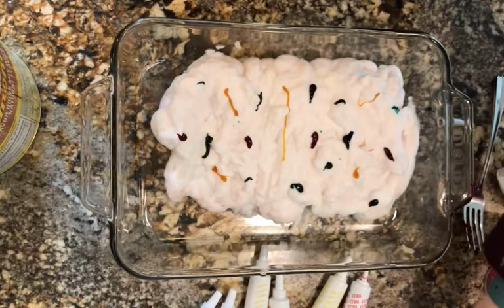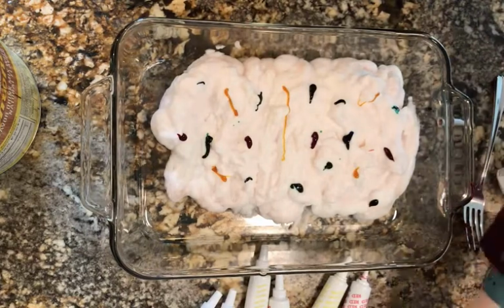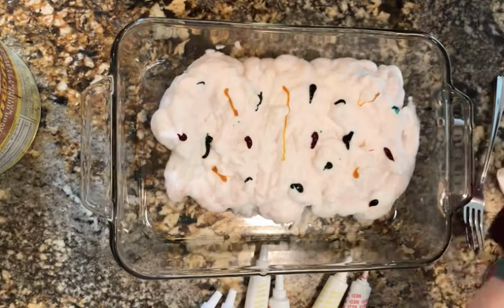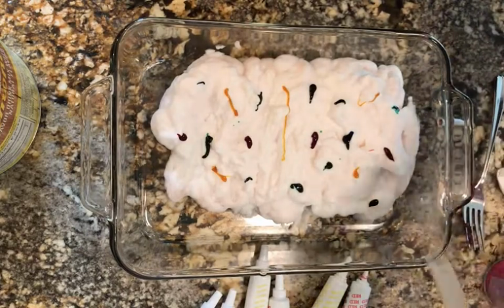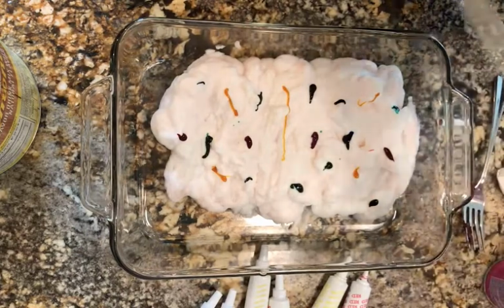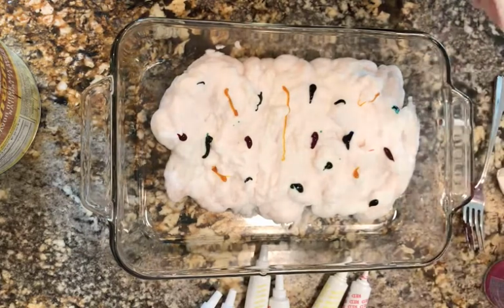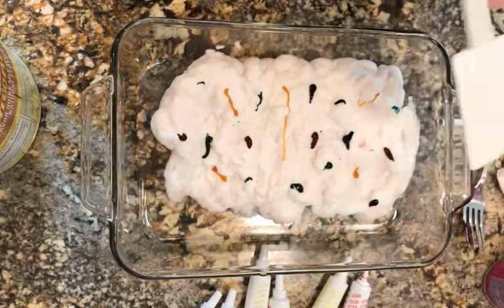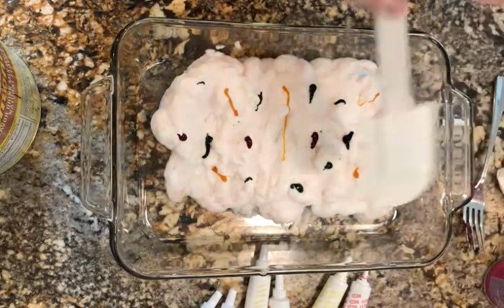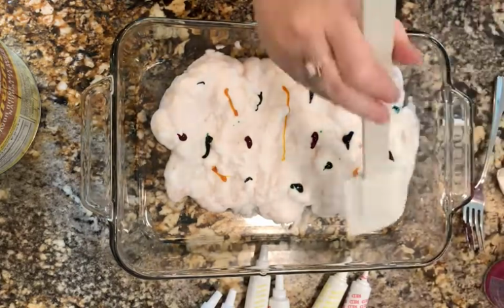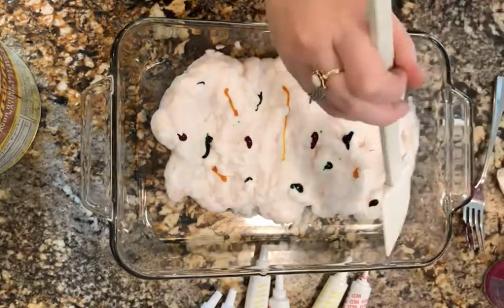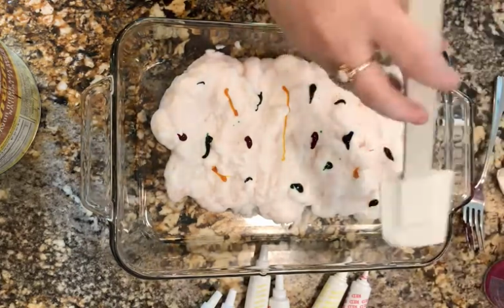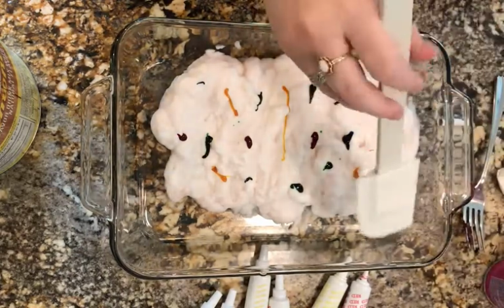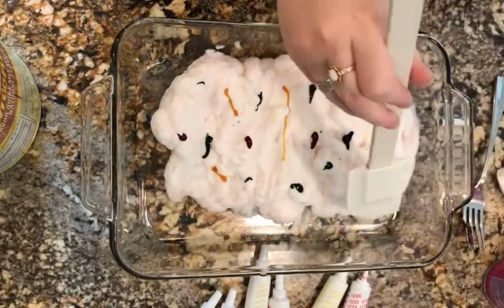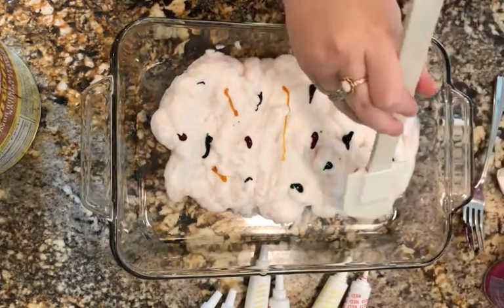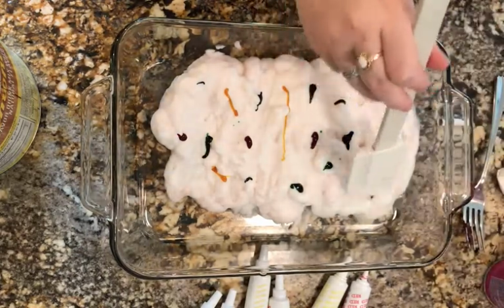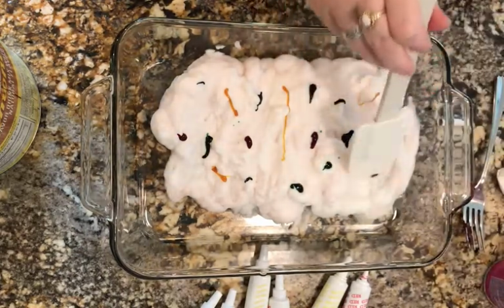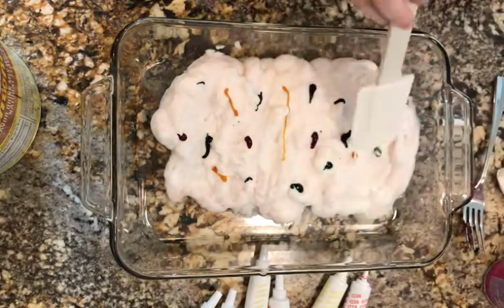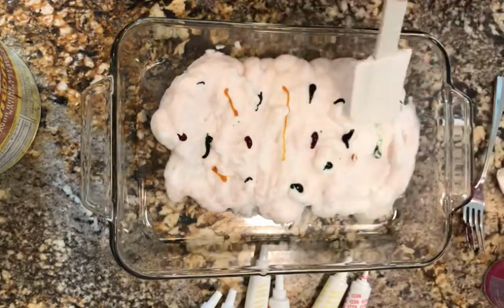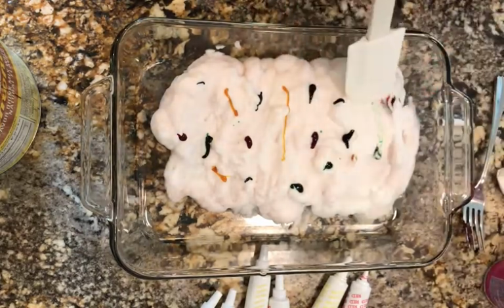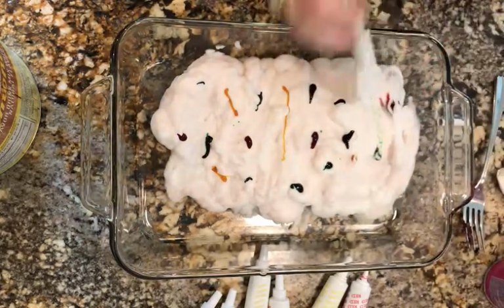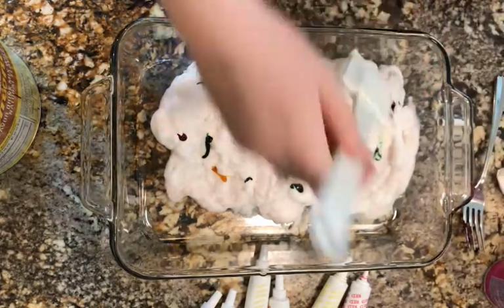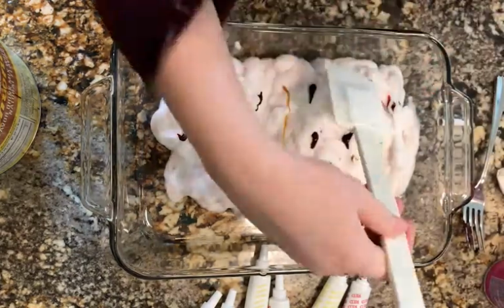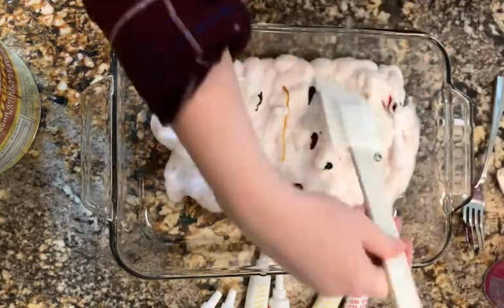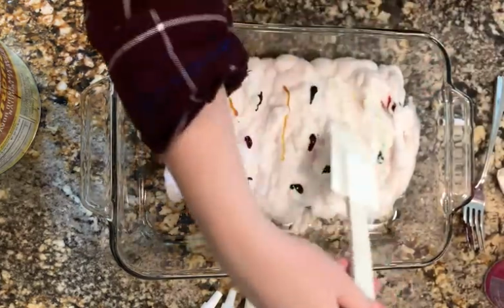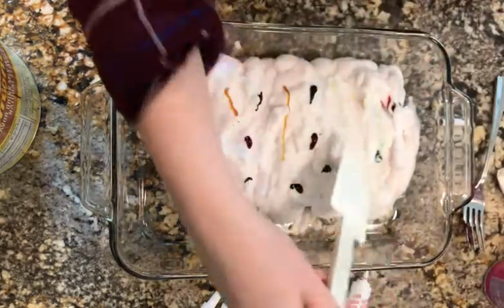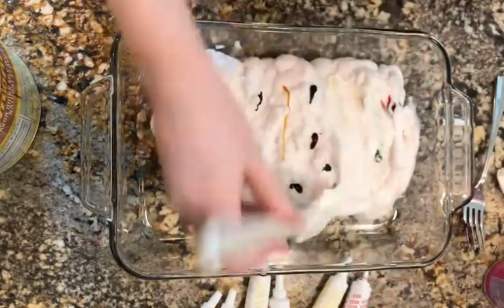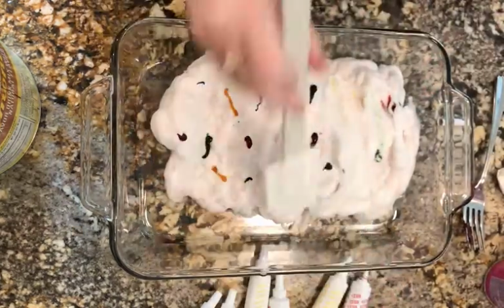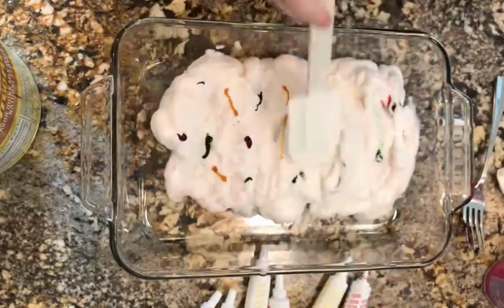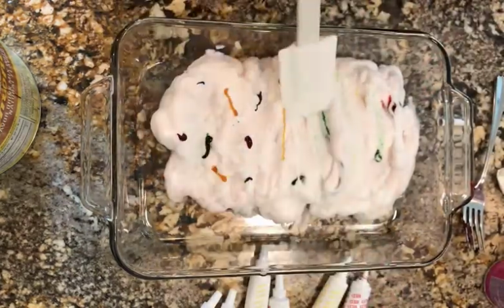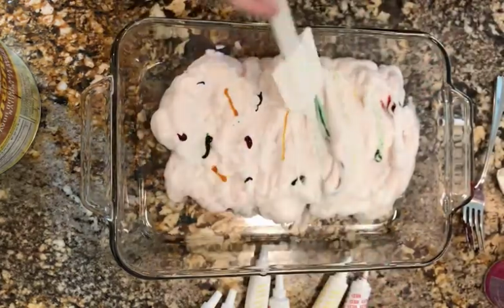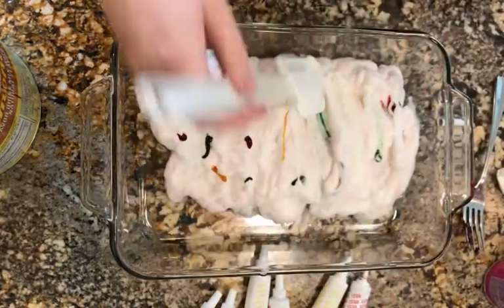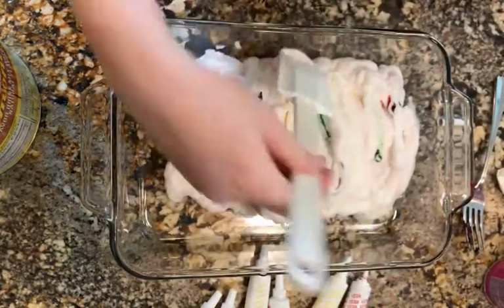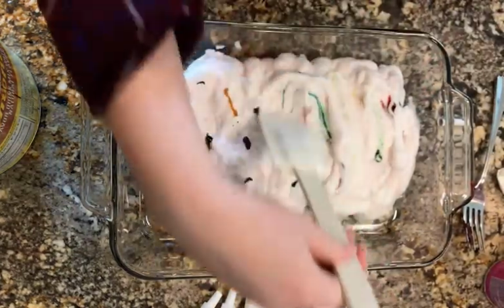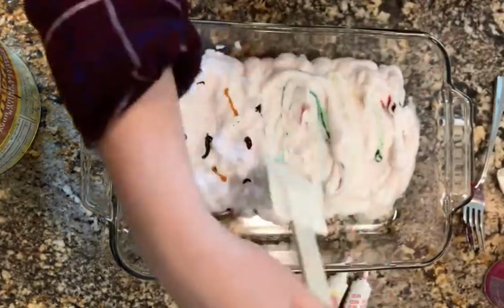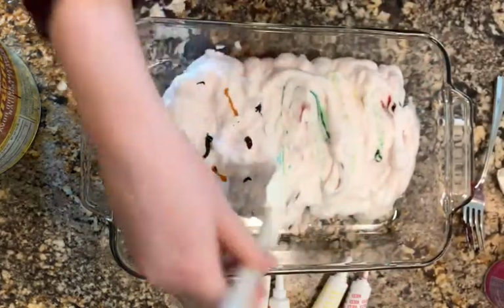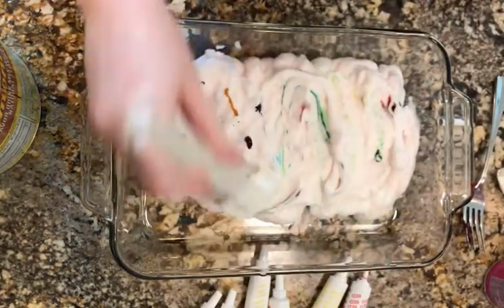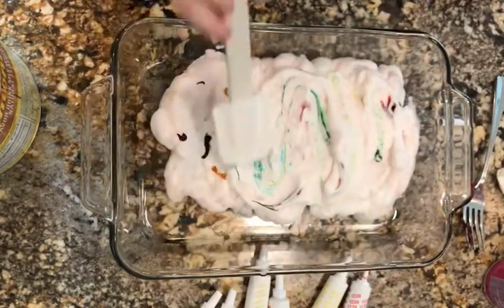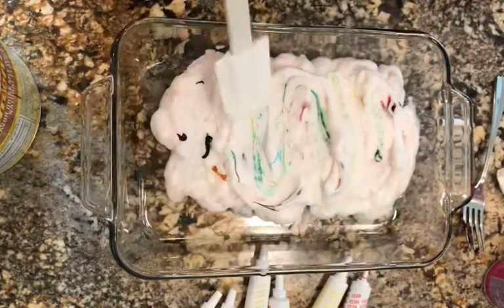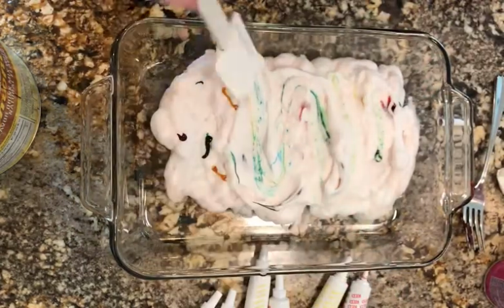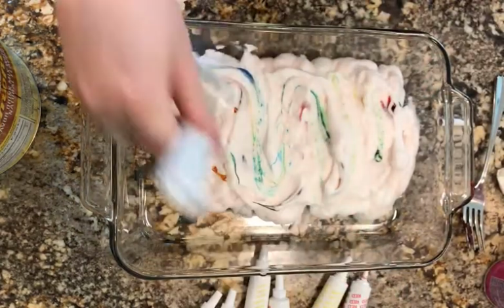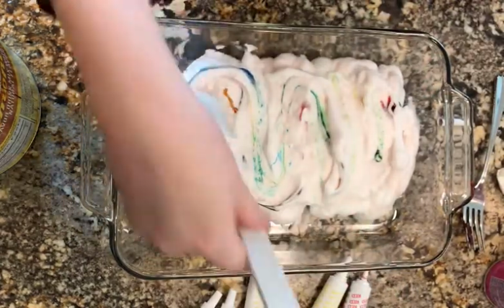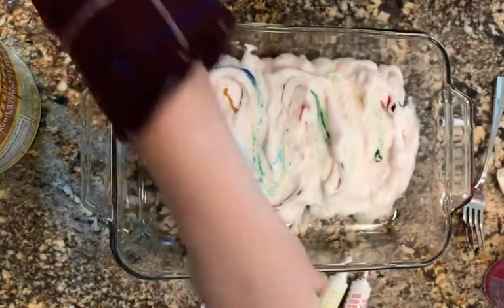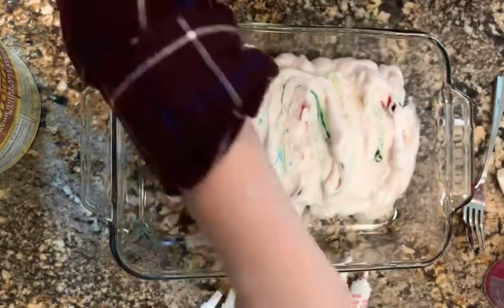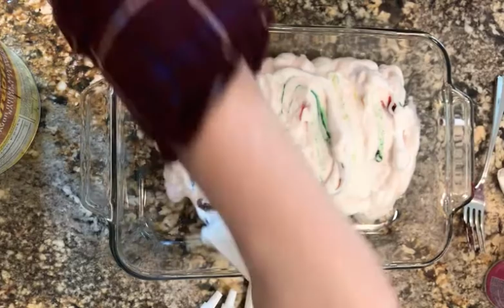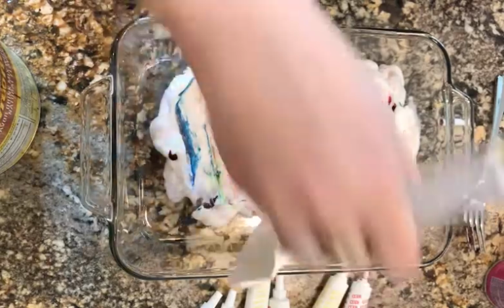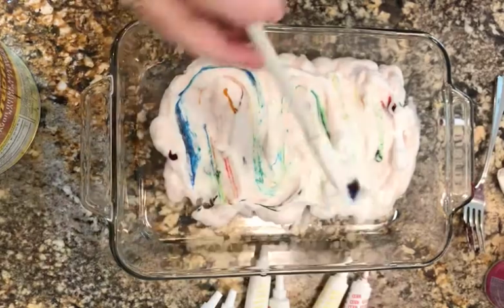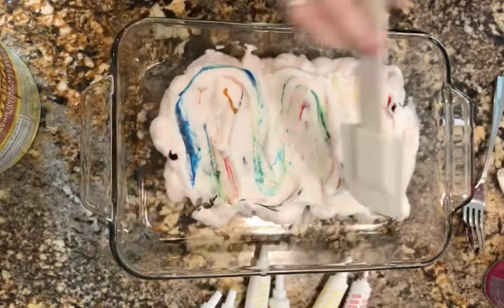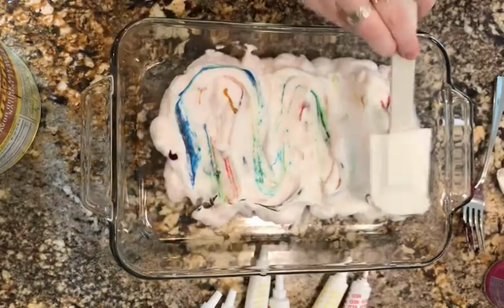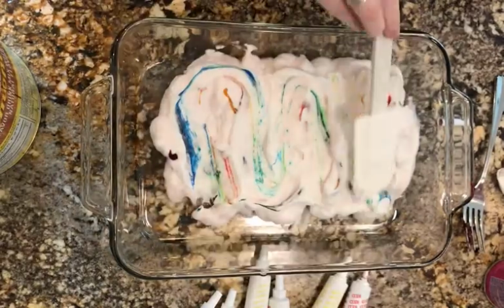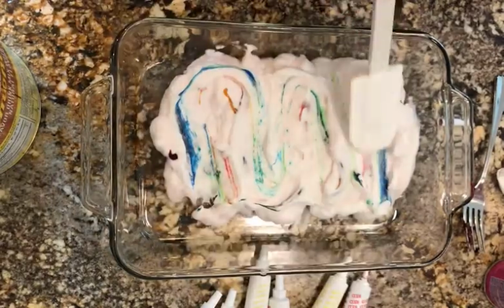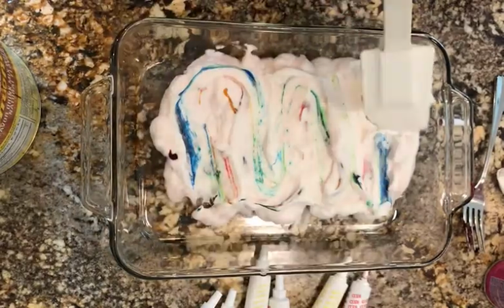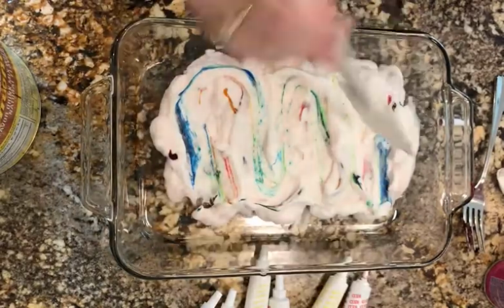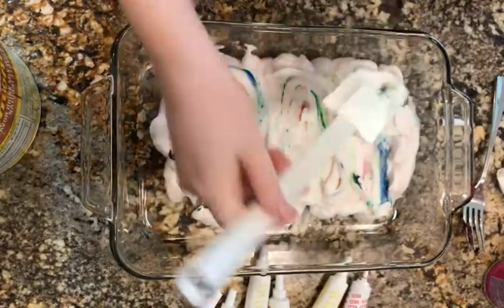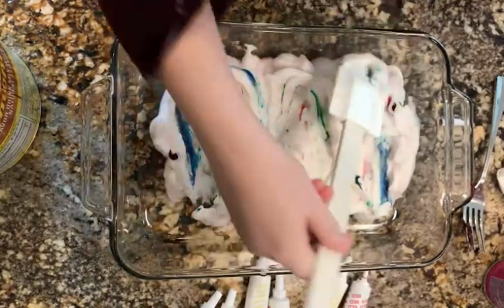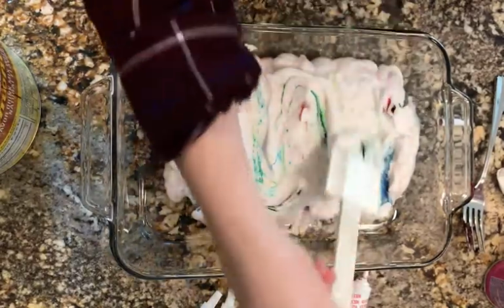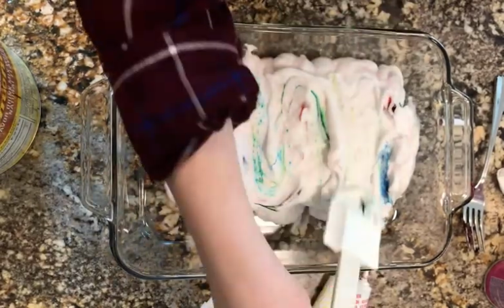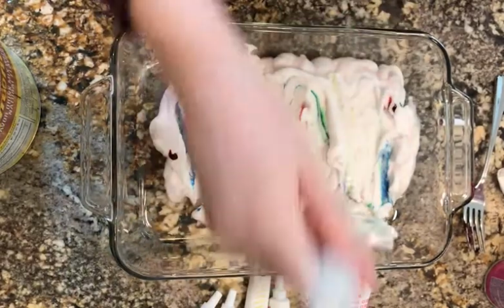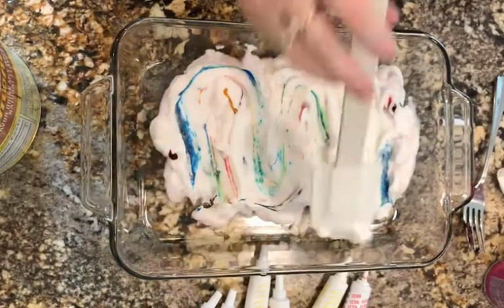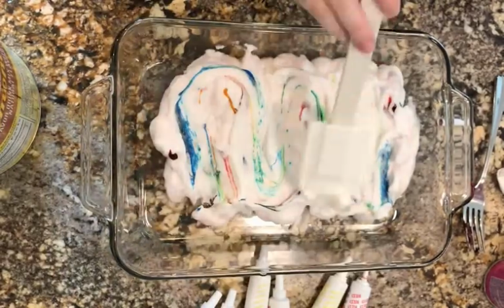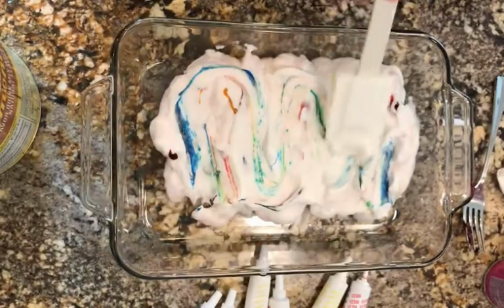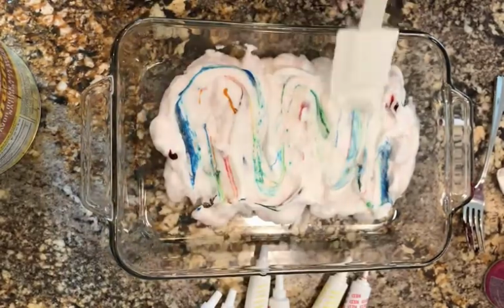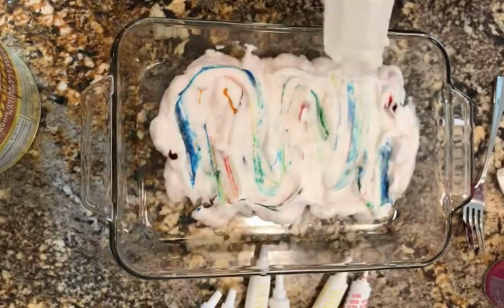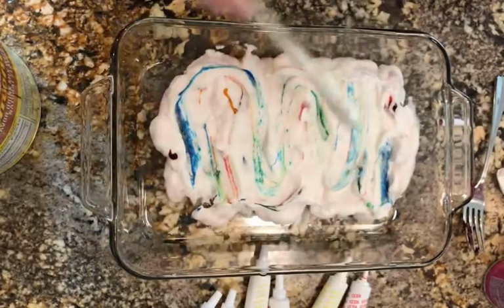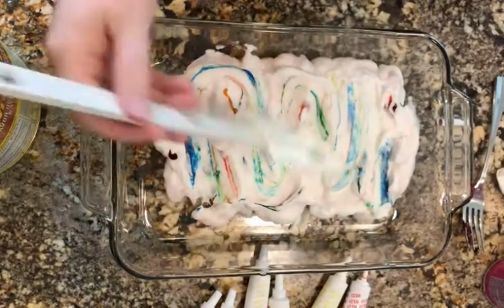Now use a spatula to swirl your colors together. Don't mix too much or all the colors will combine together.